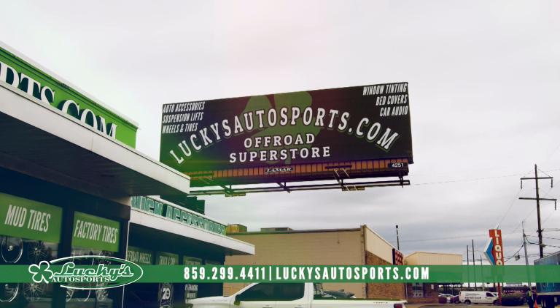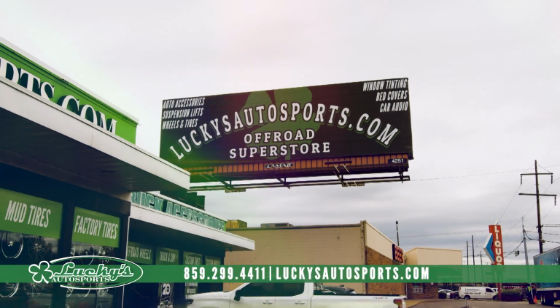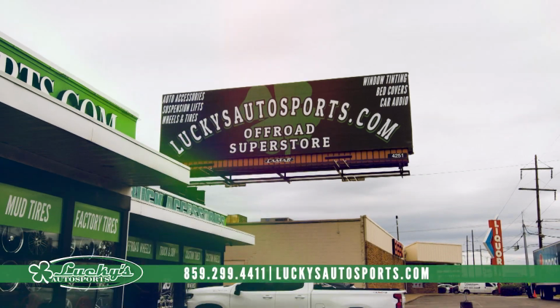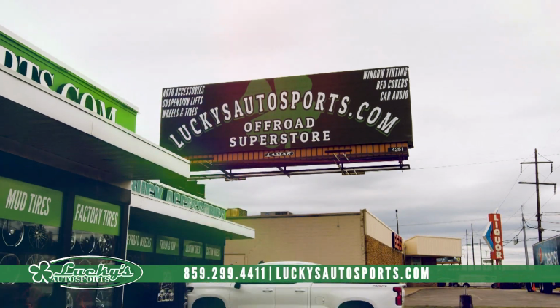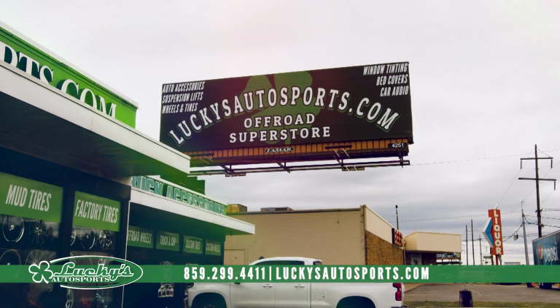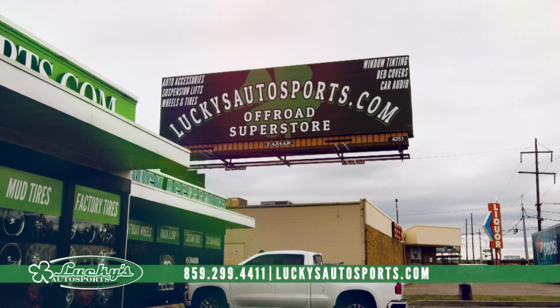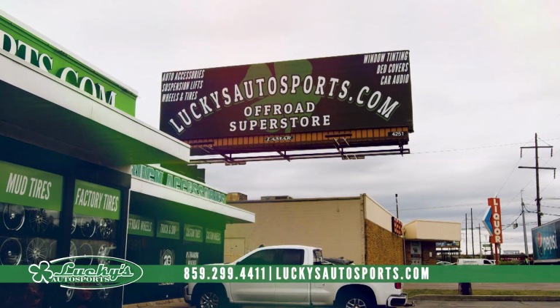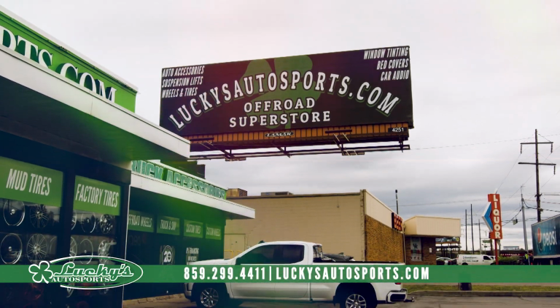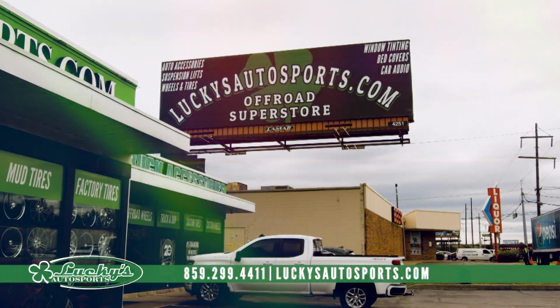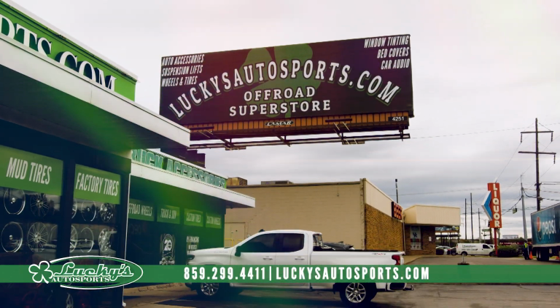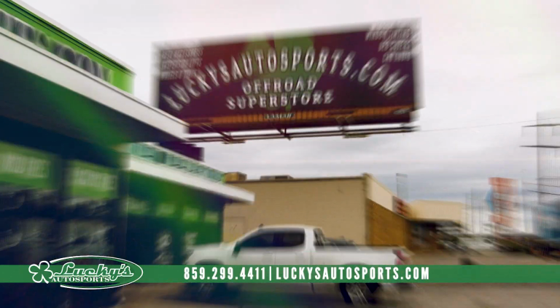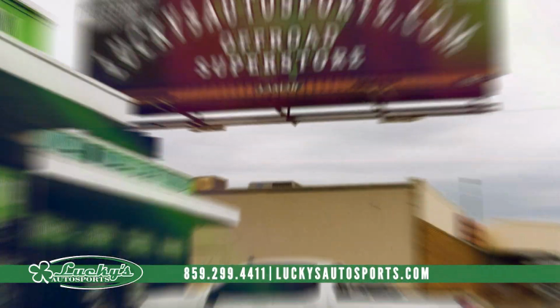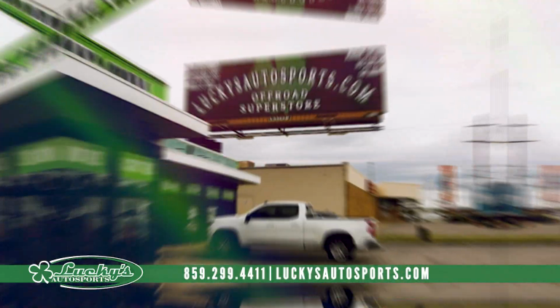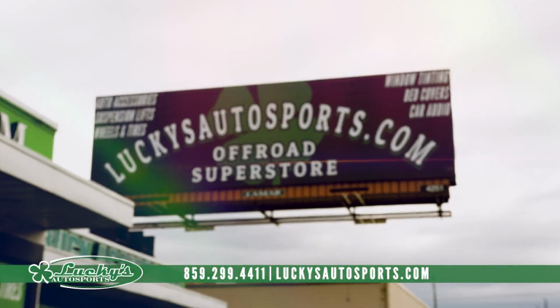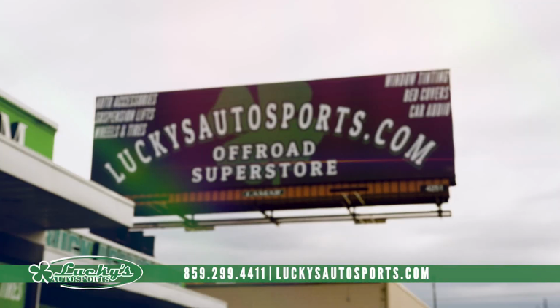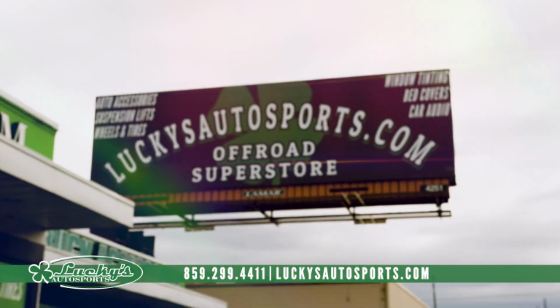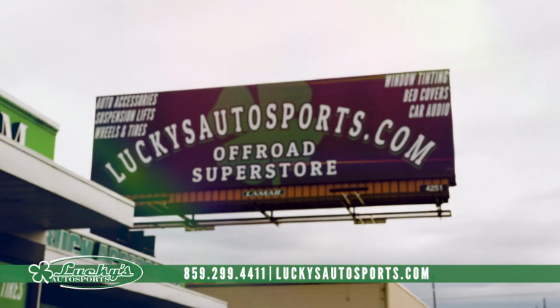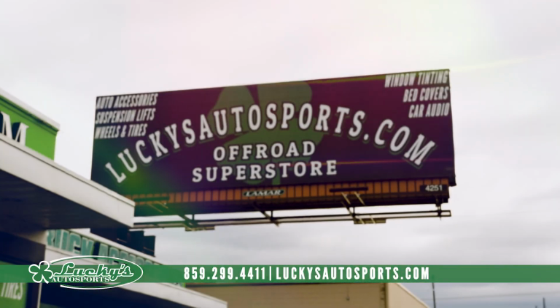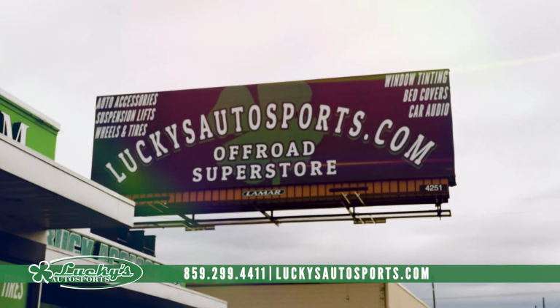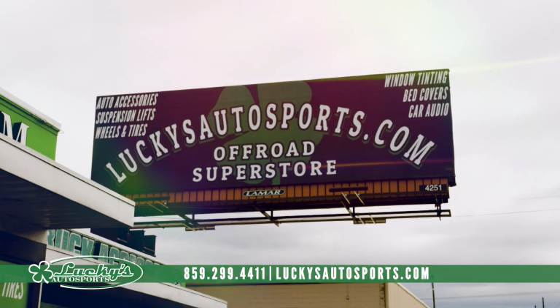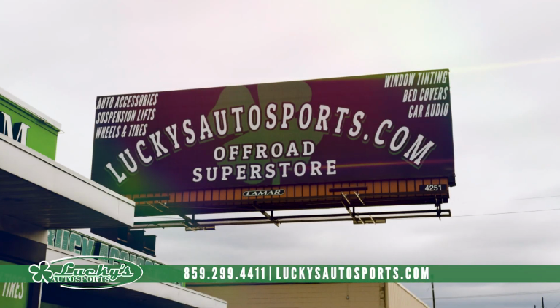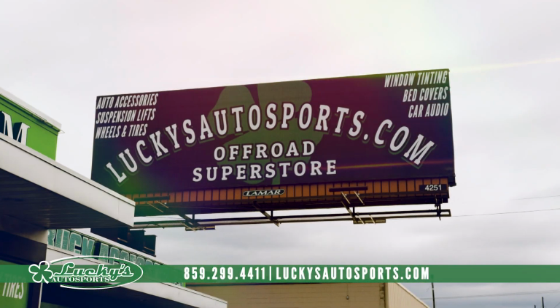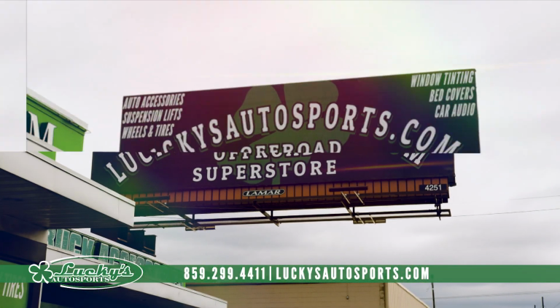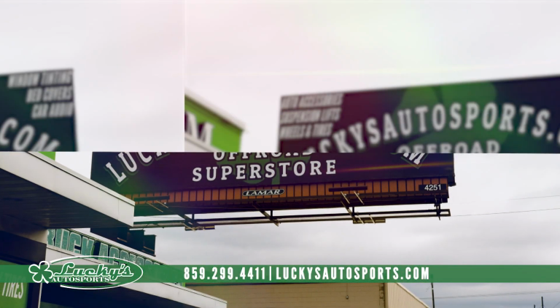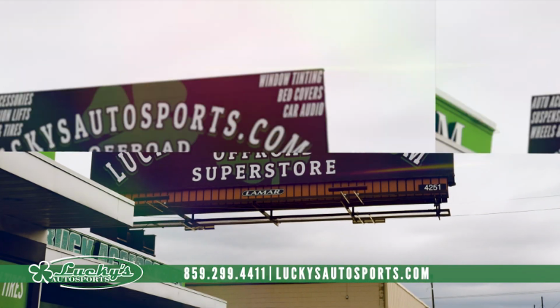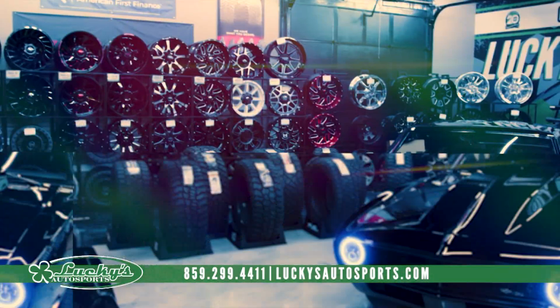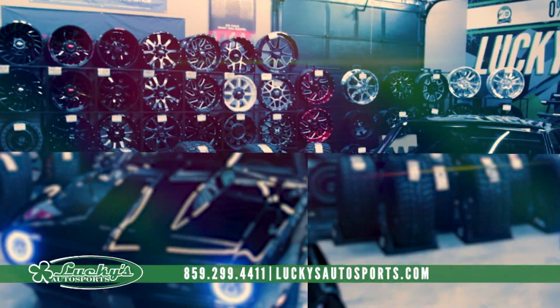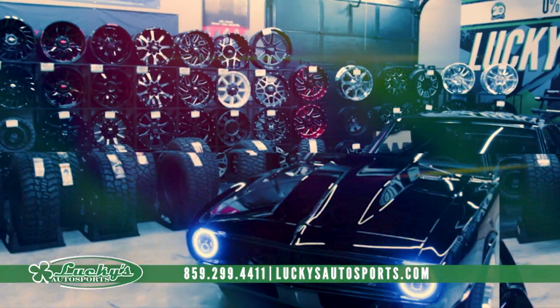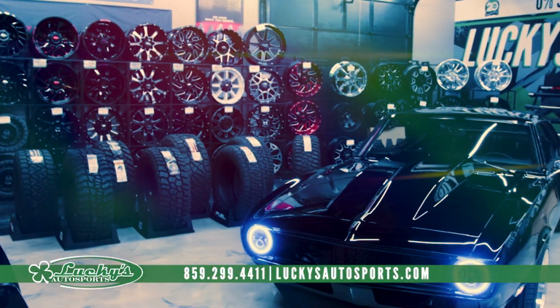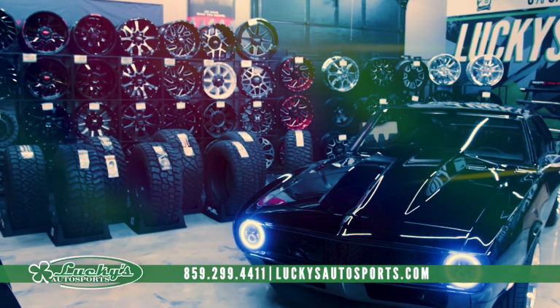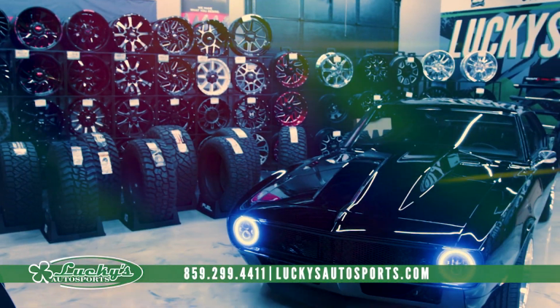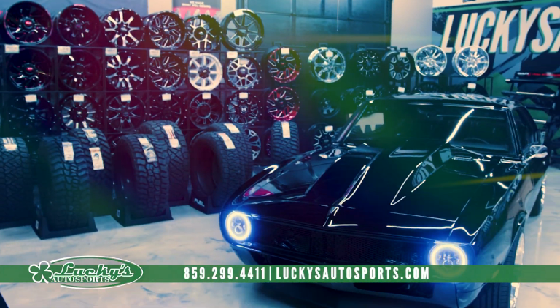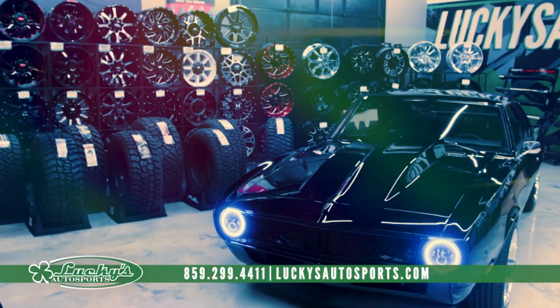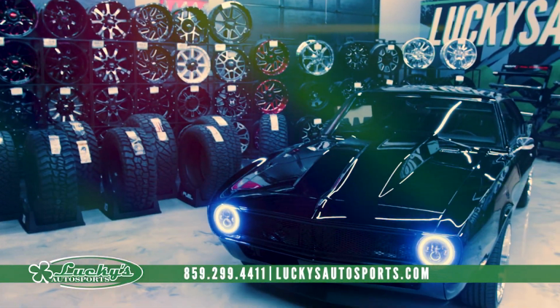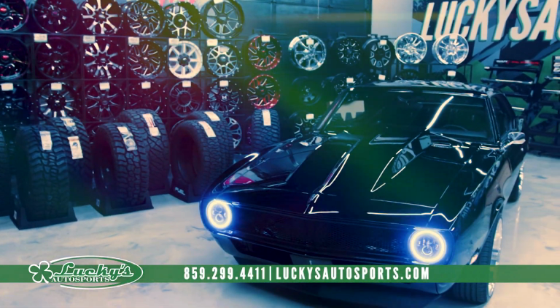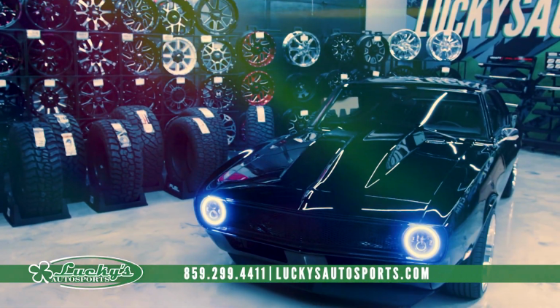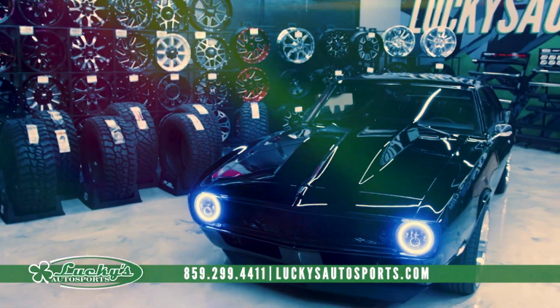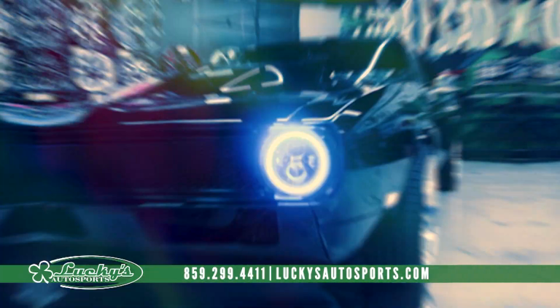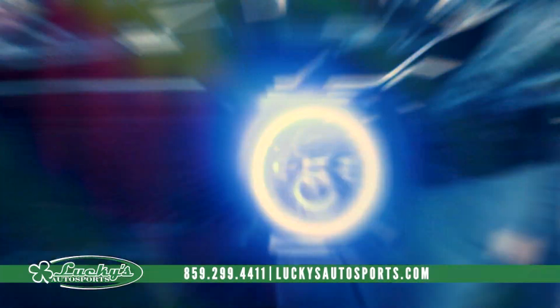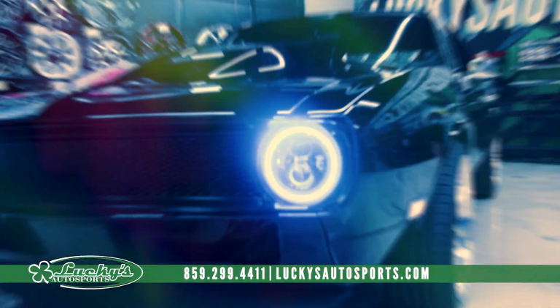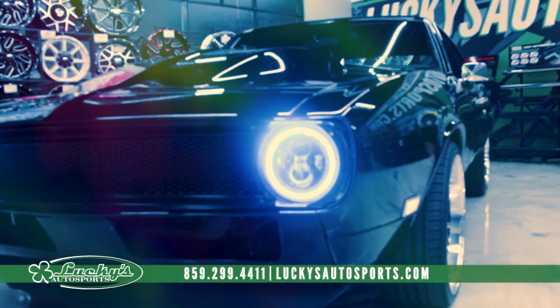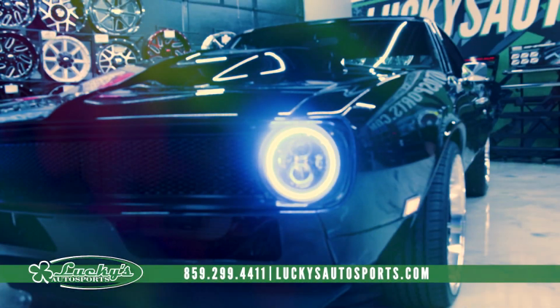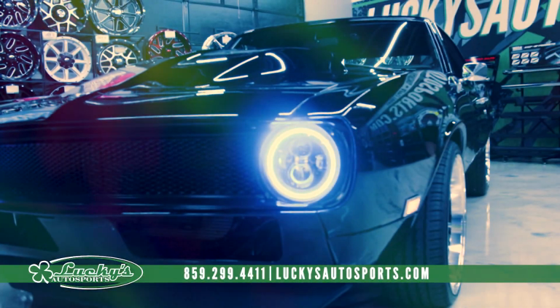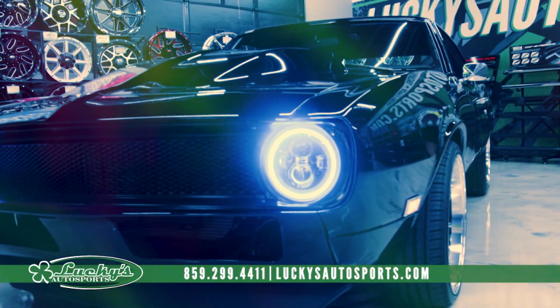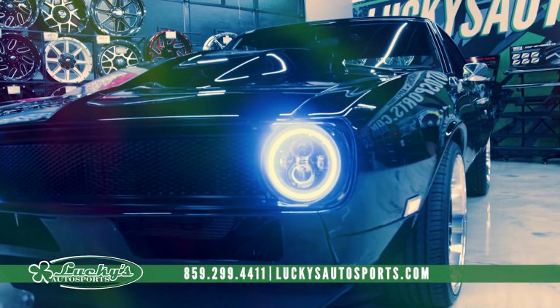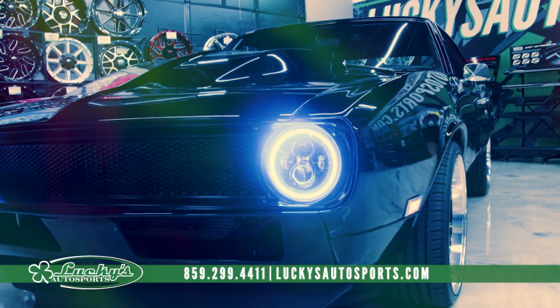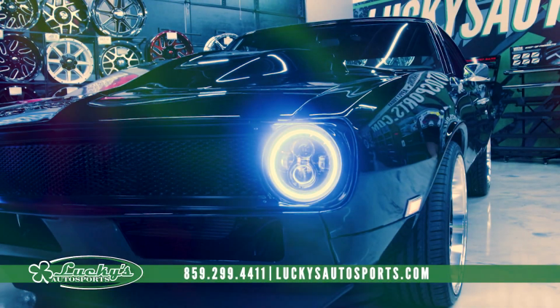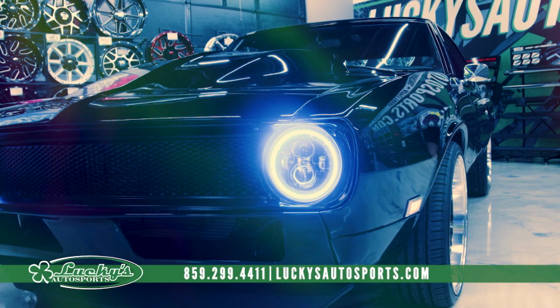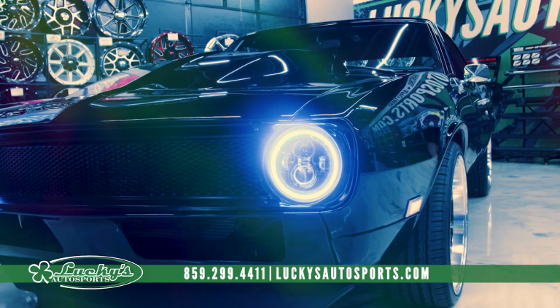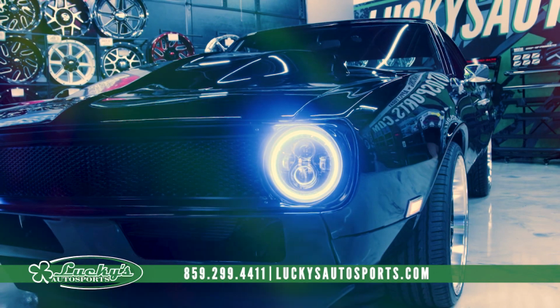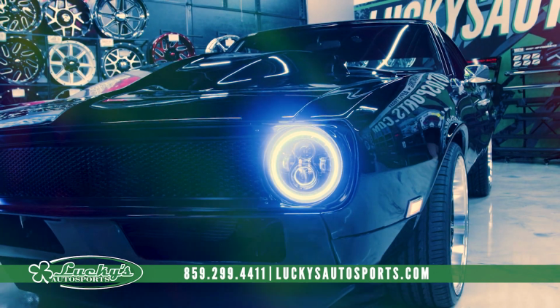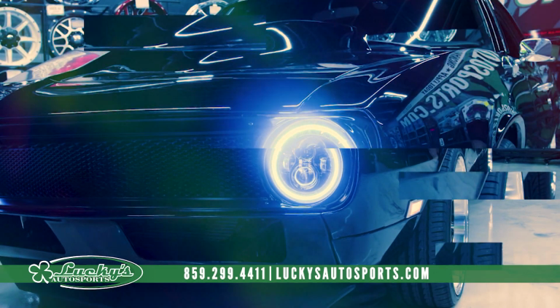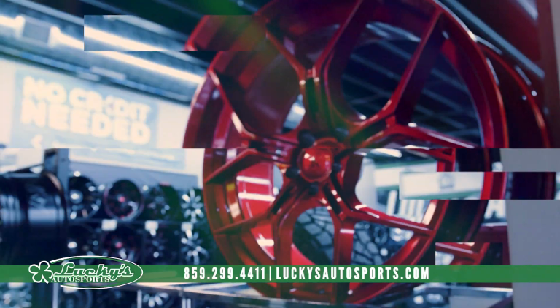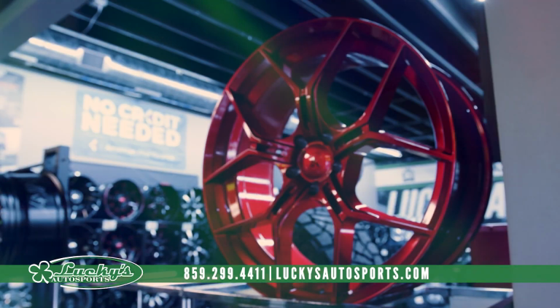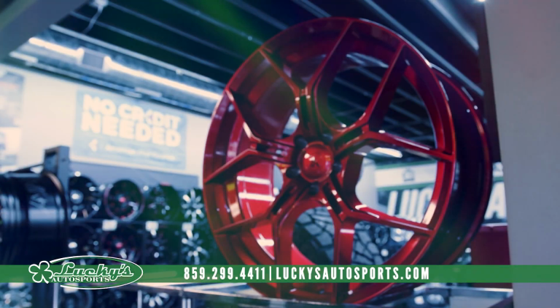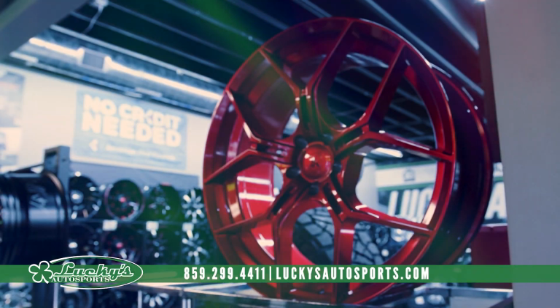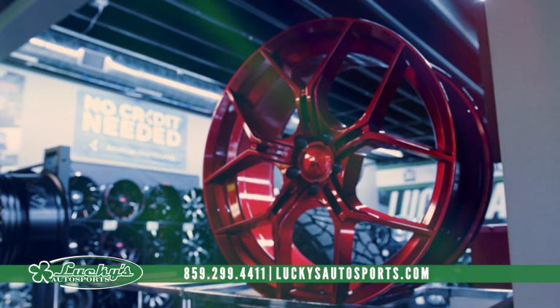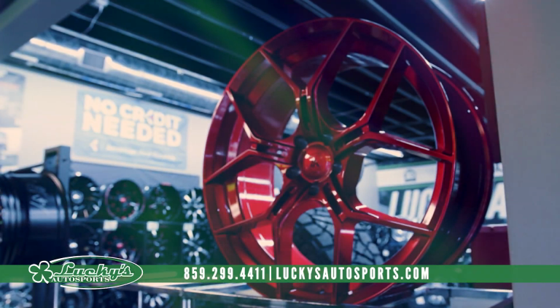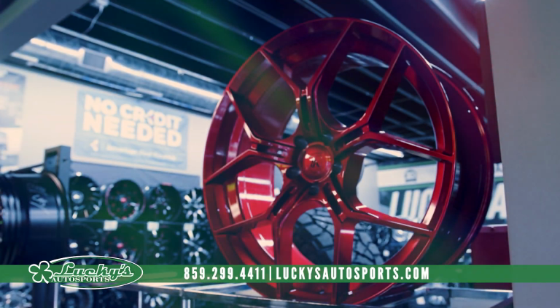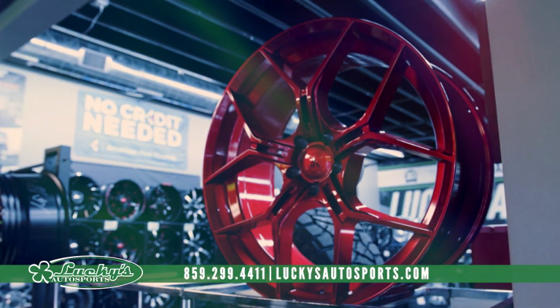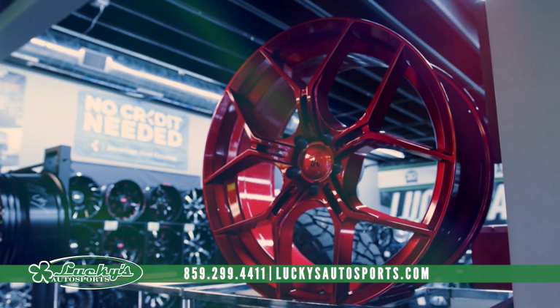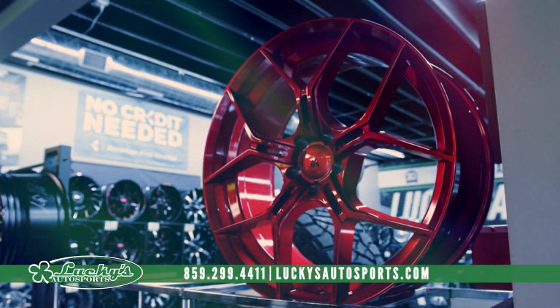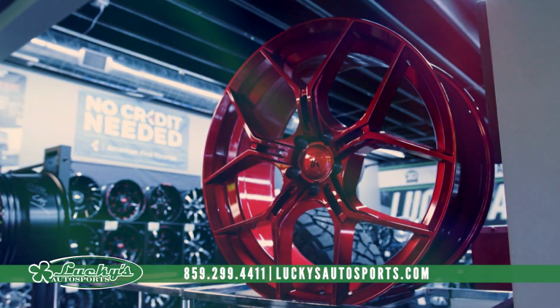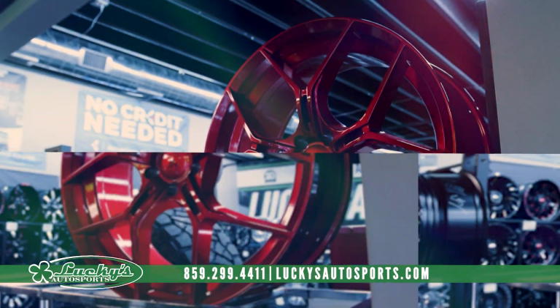Shop local. Shop Lucky's Autosports — defining rides since 1999. Looking for the best car and truck accessories? You've got to get Lucky's.